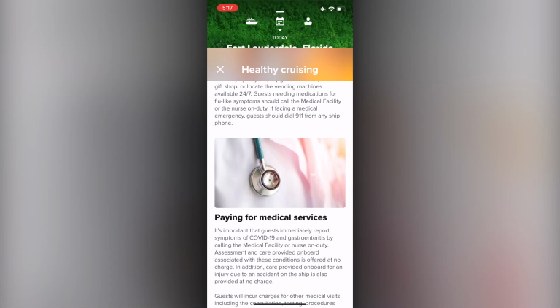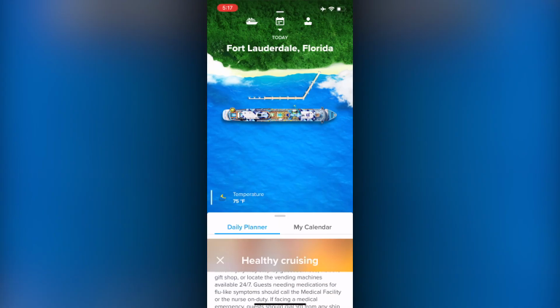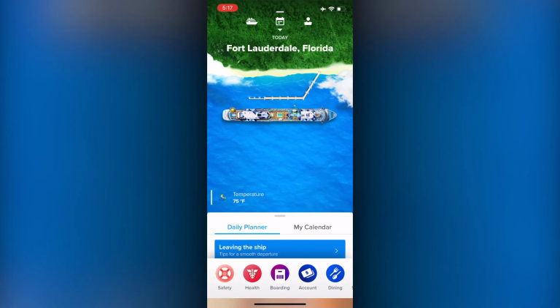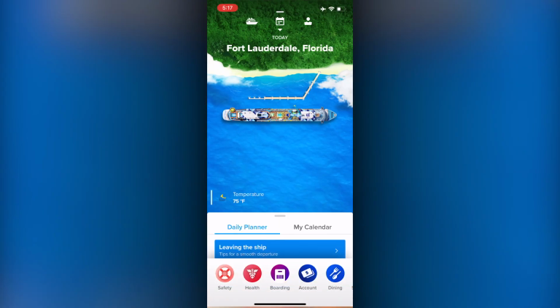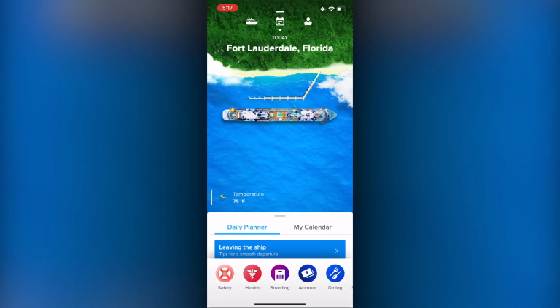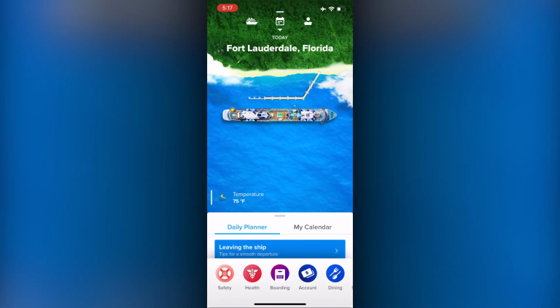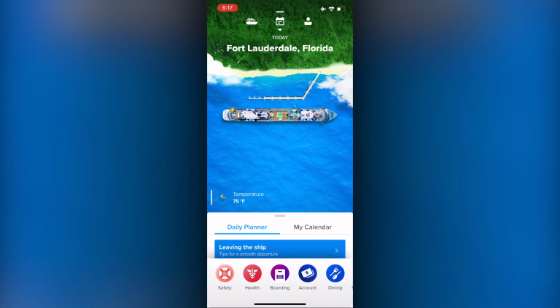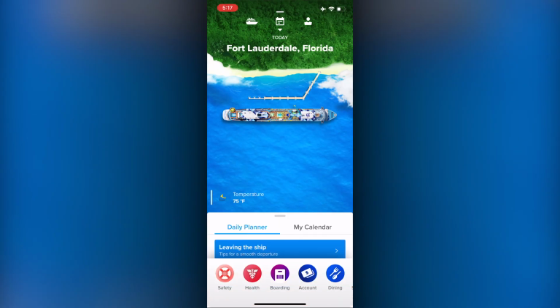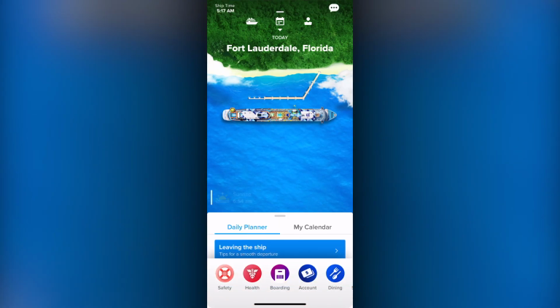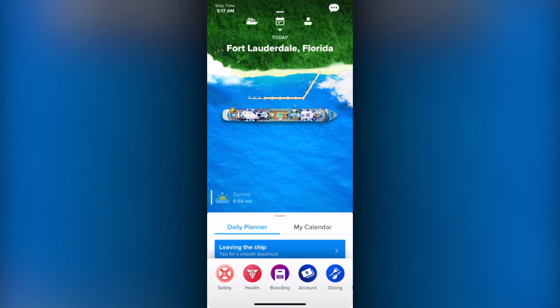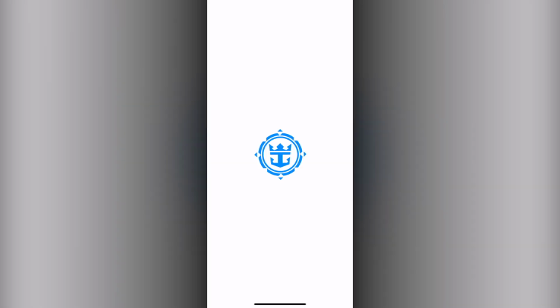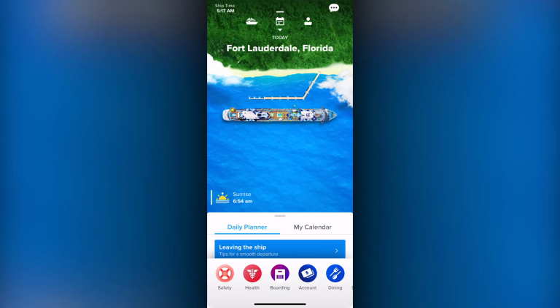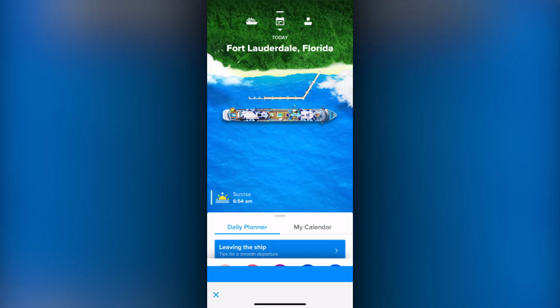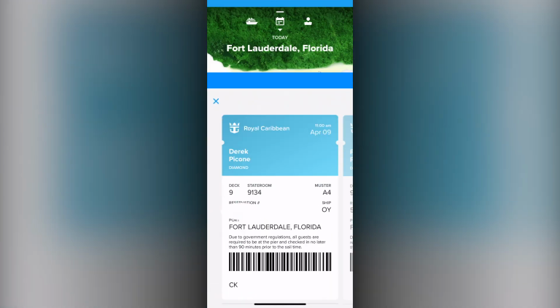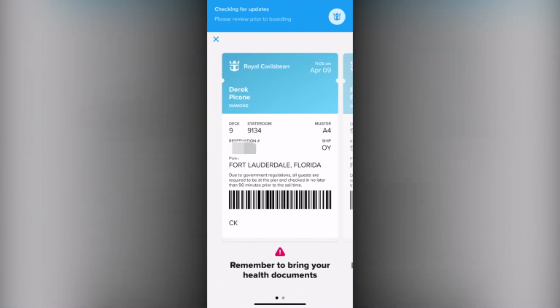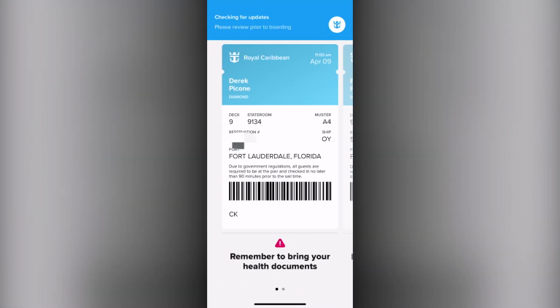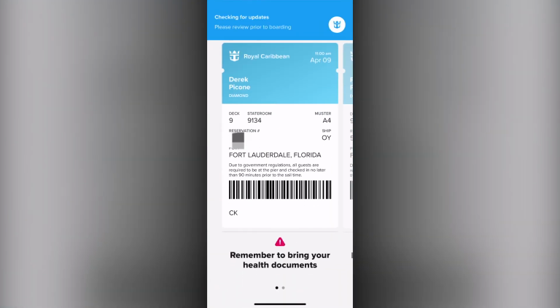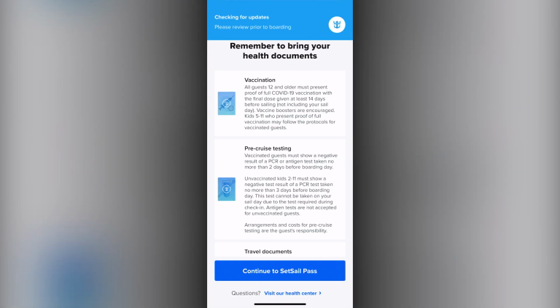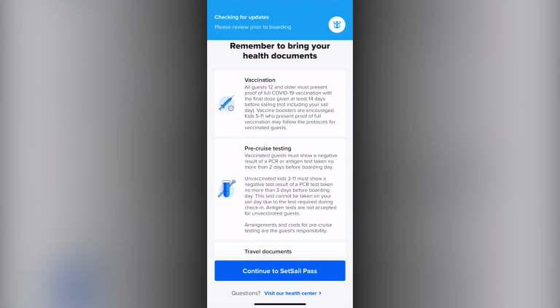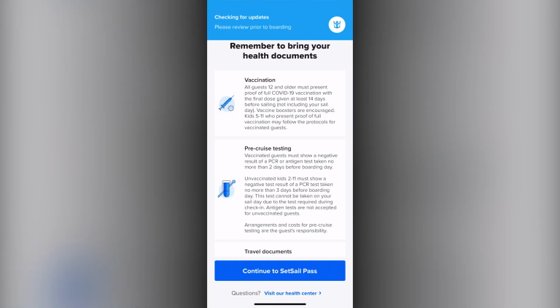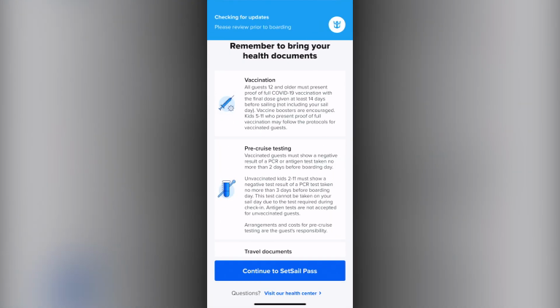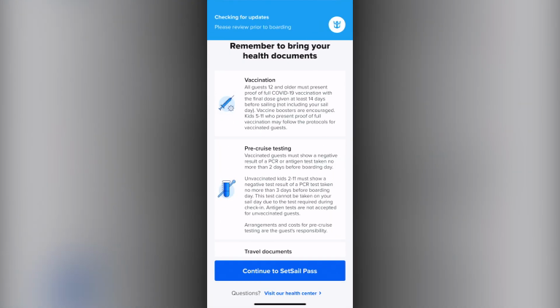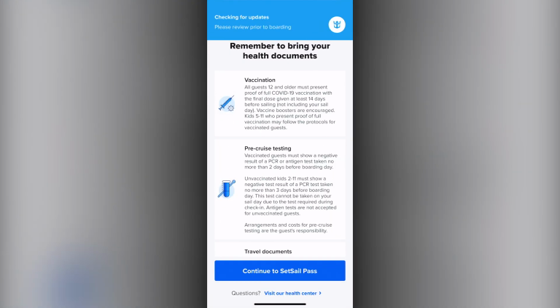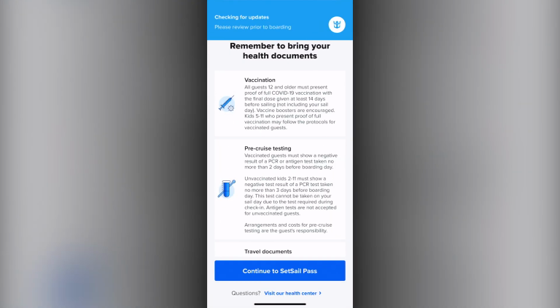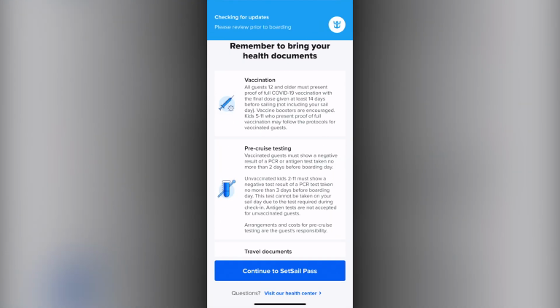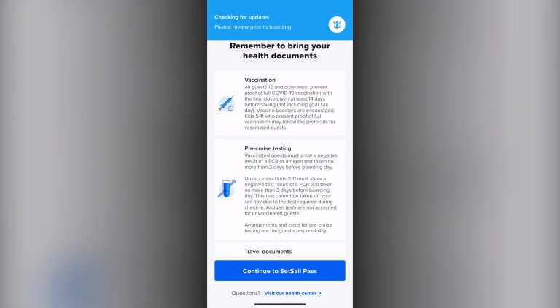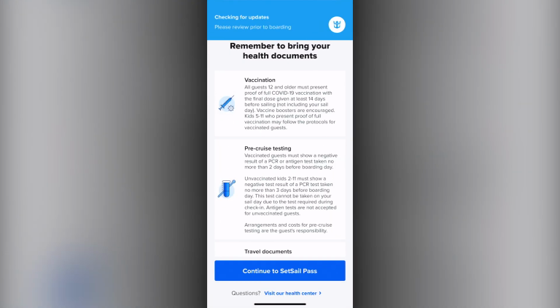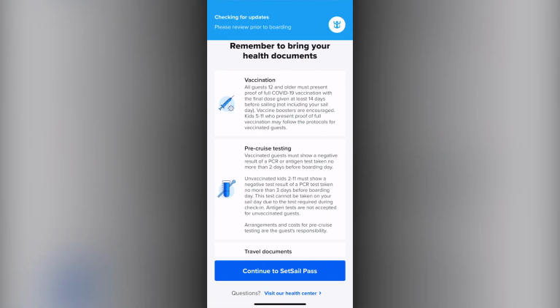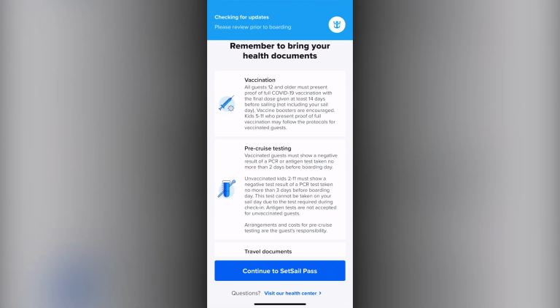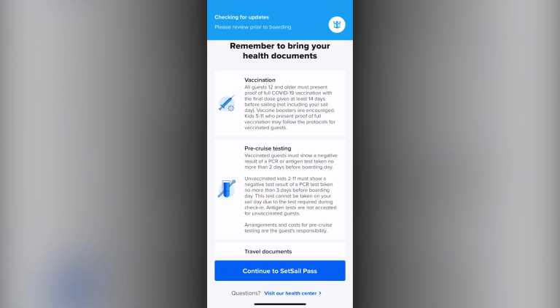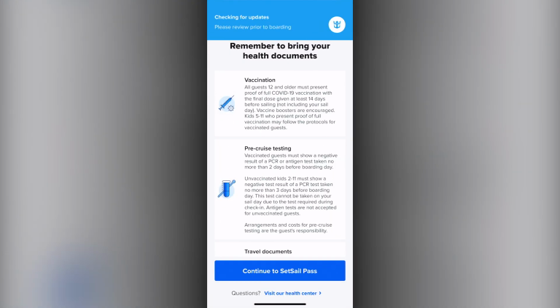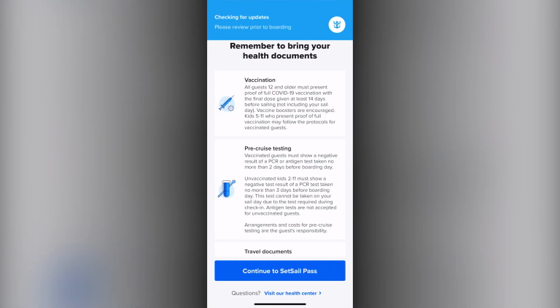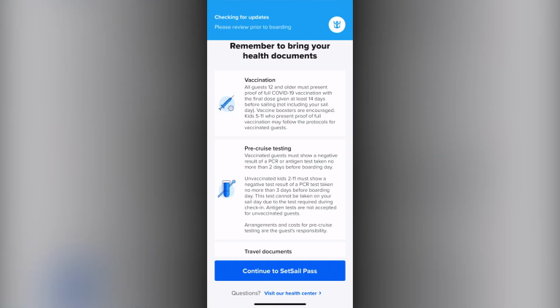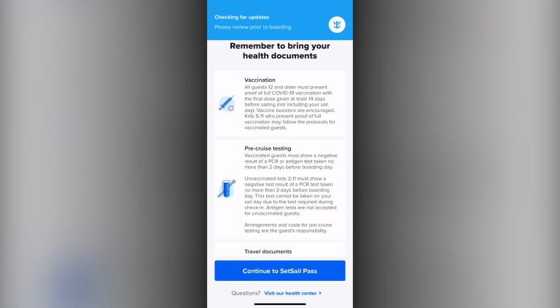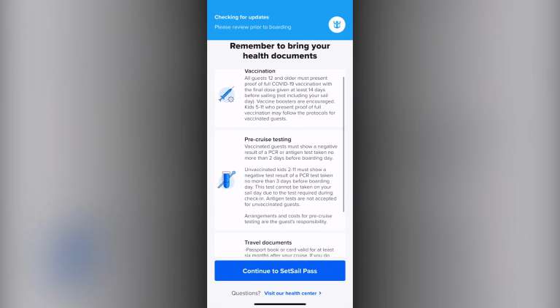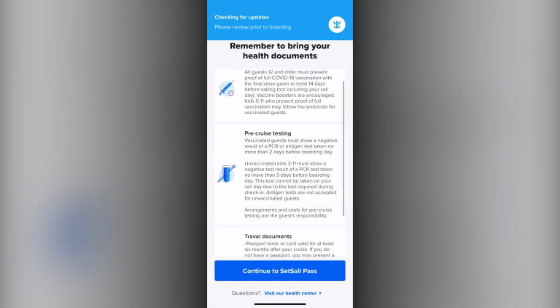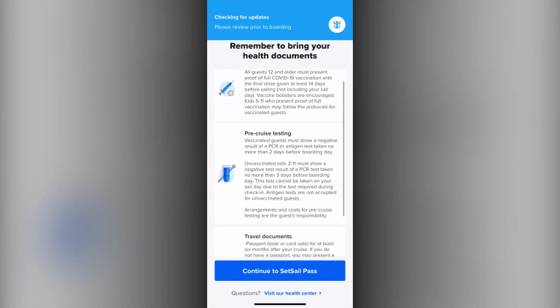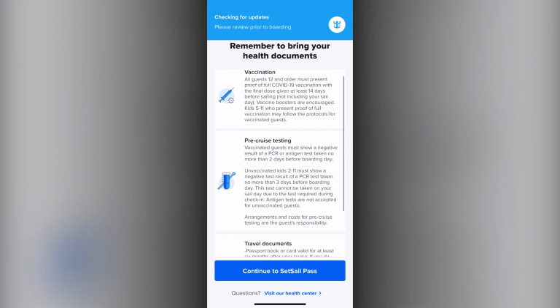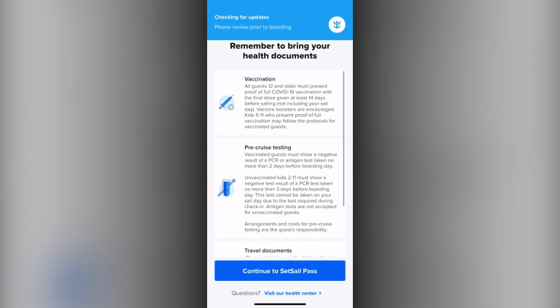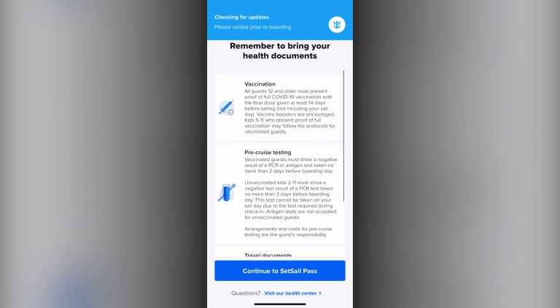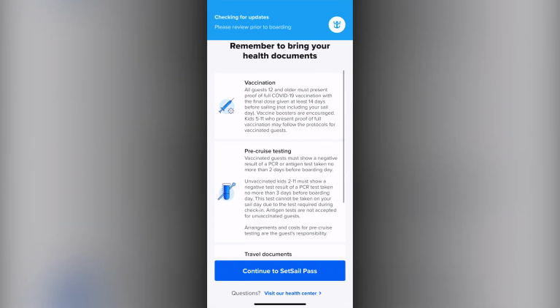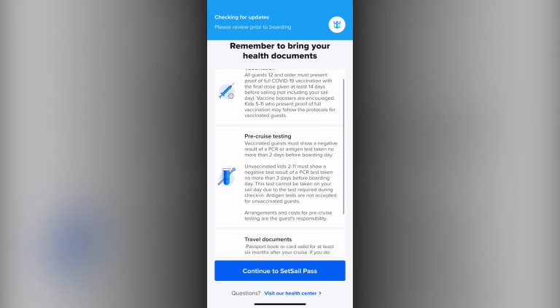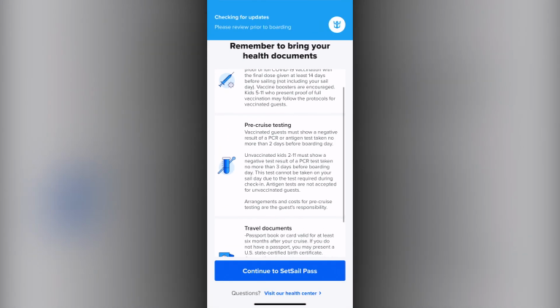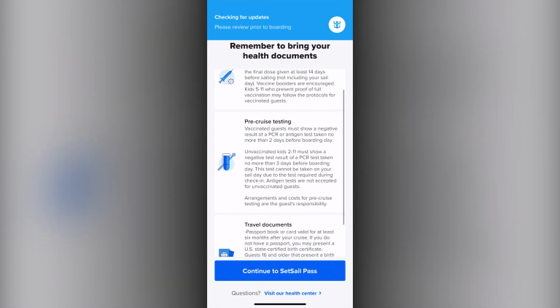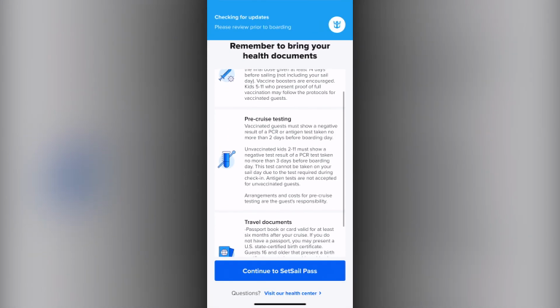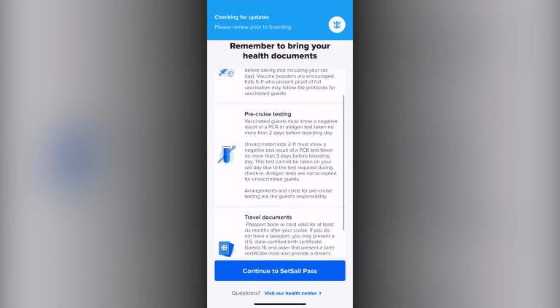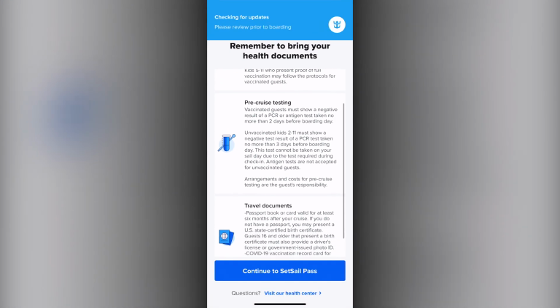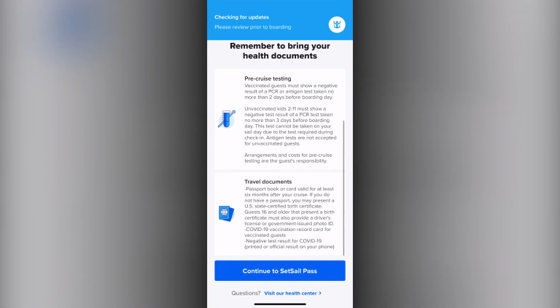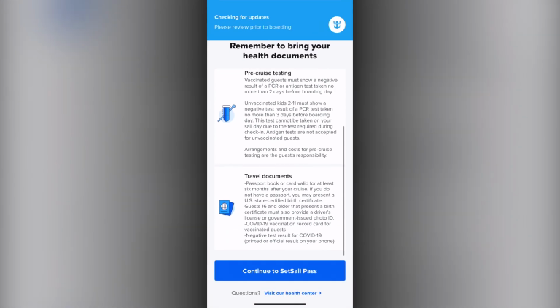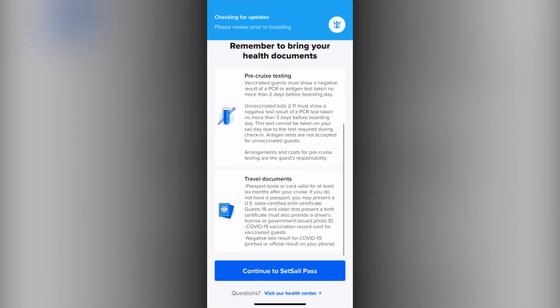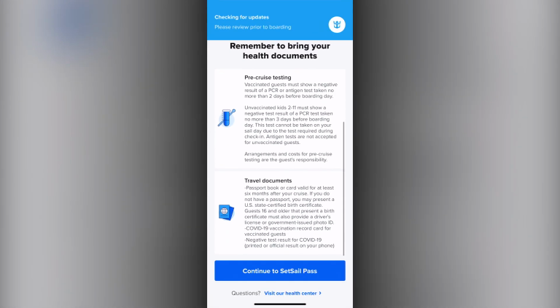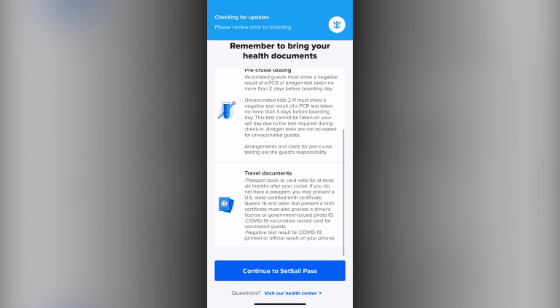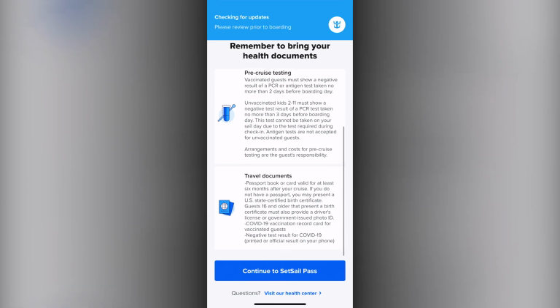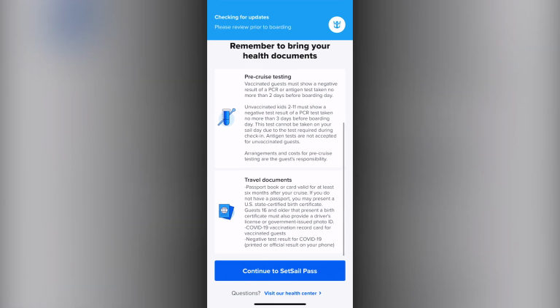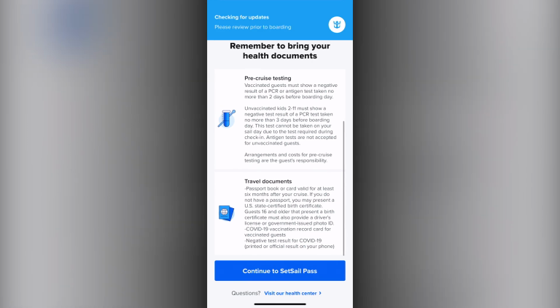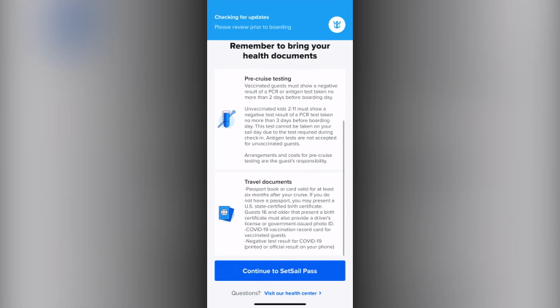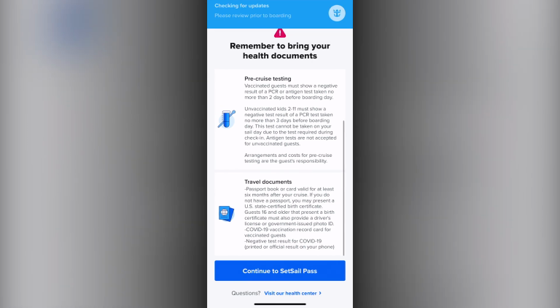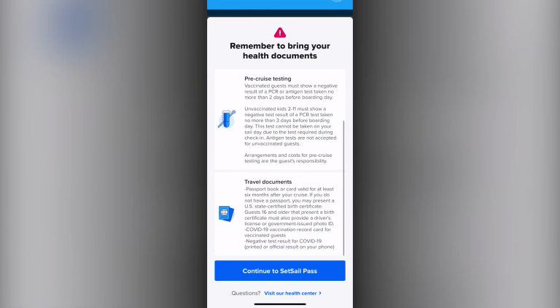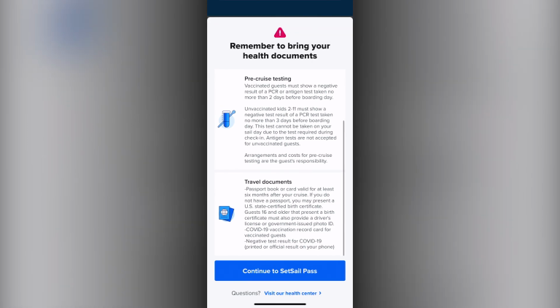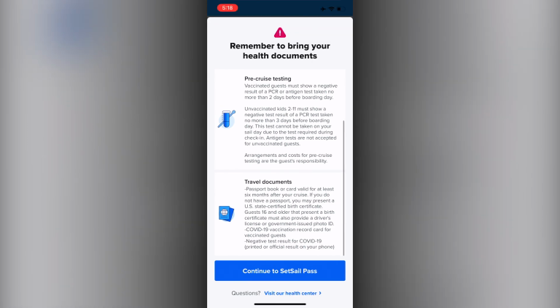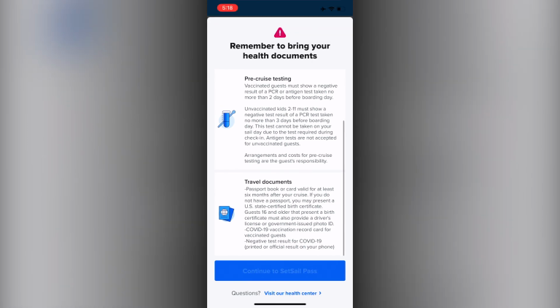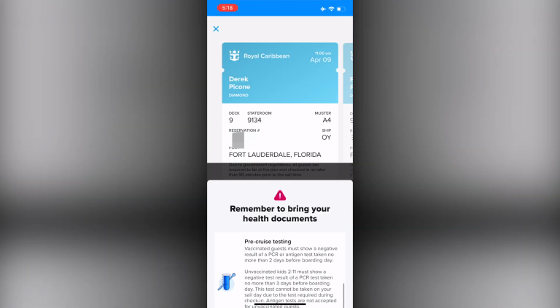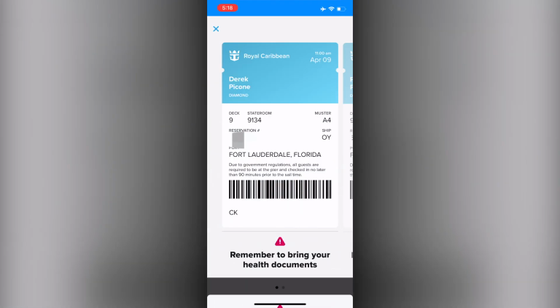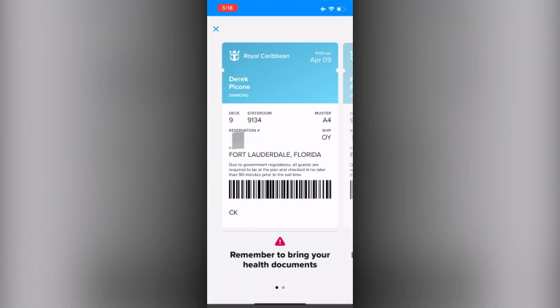Boarding — where you can get information about the required testing for your boarding and view your set sail passes.